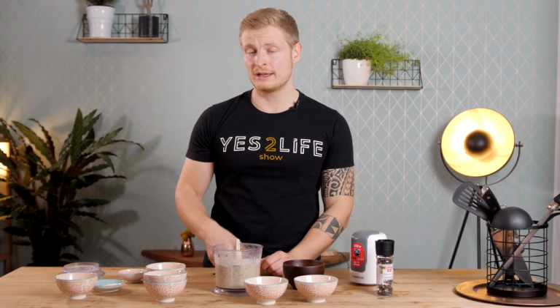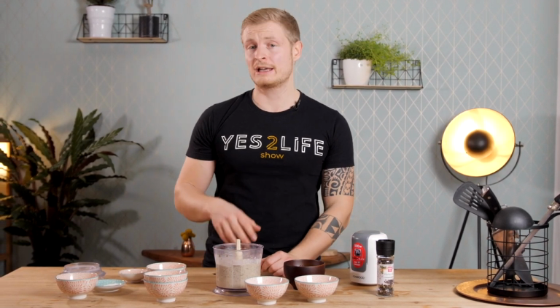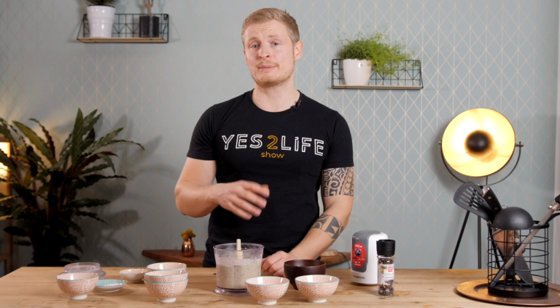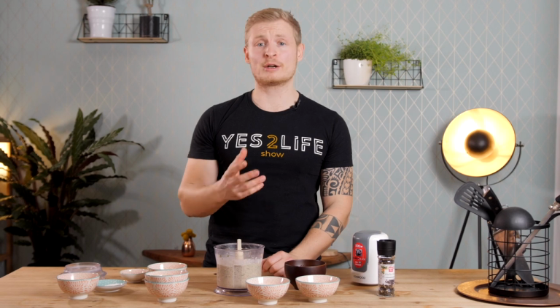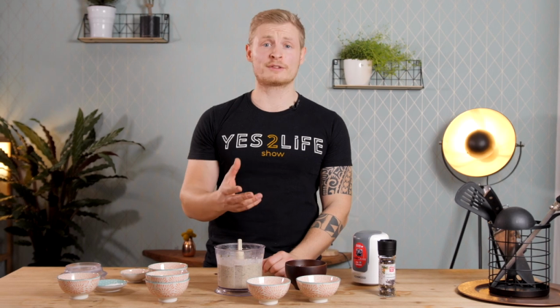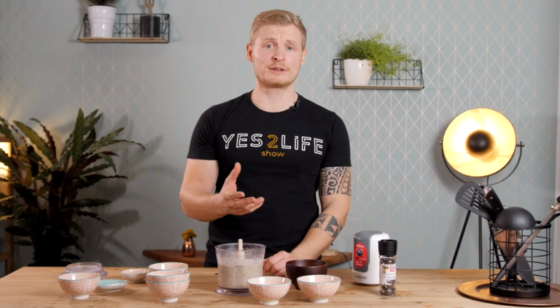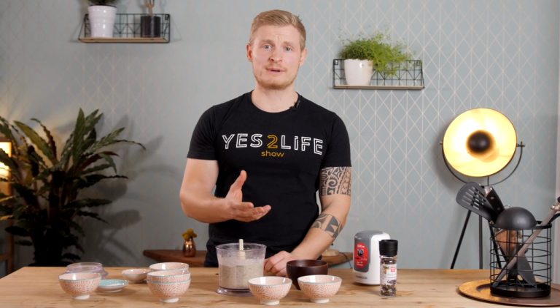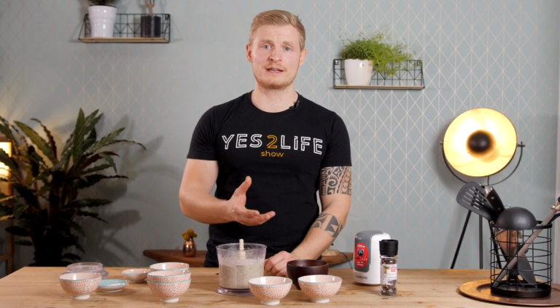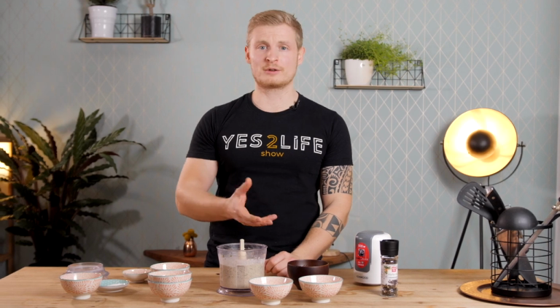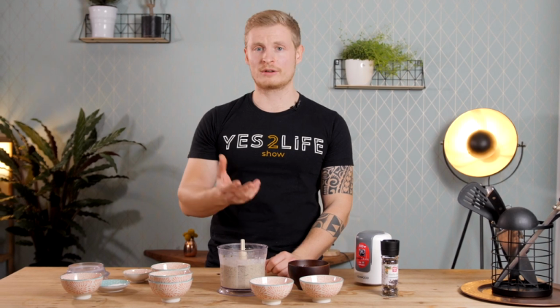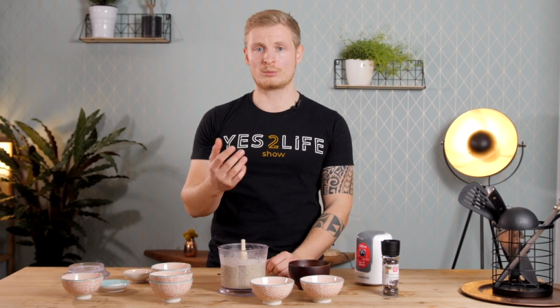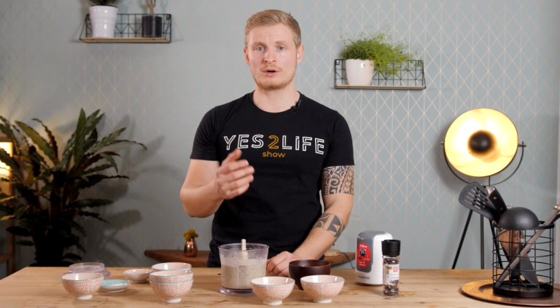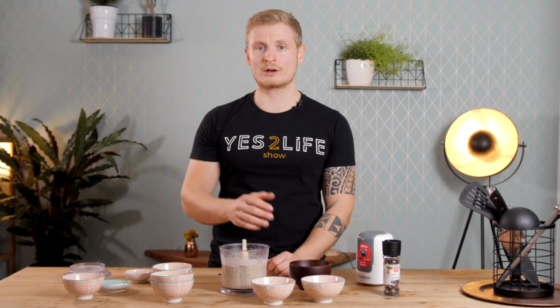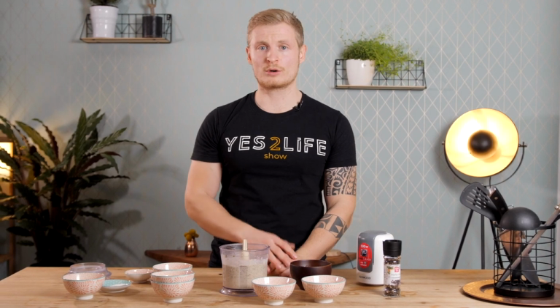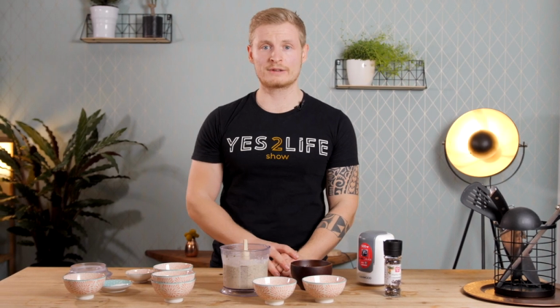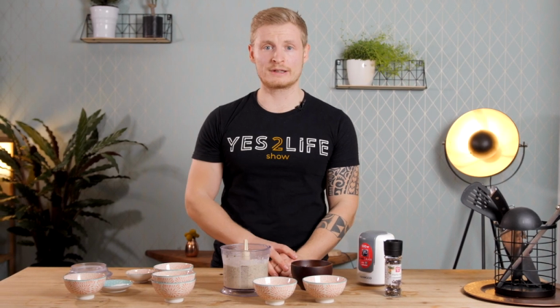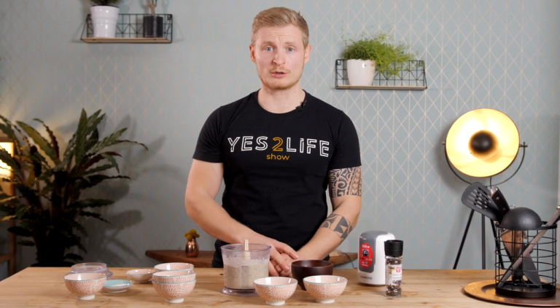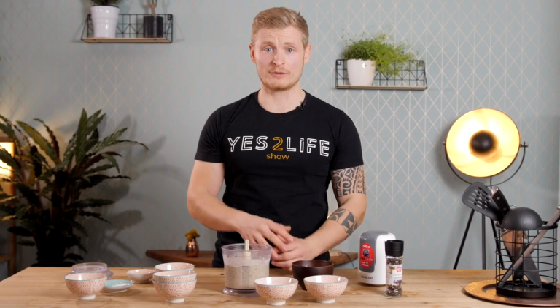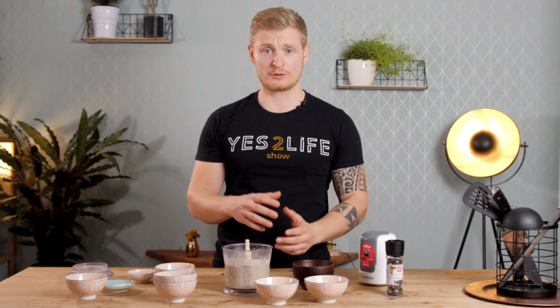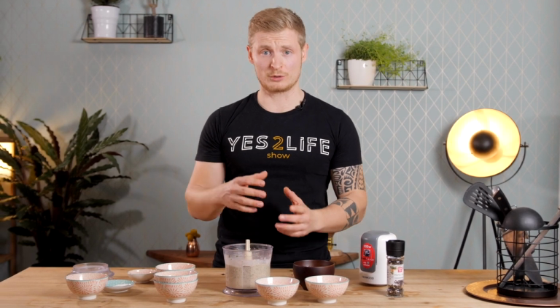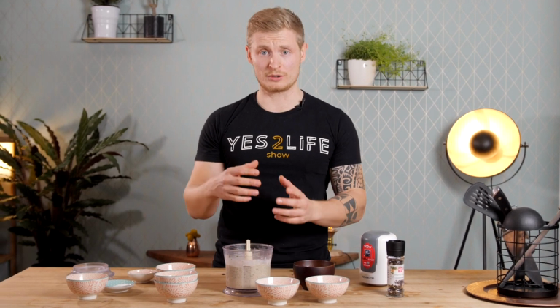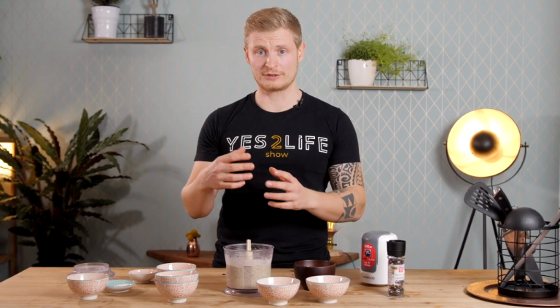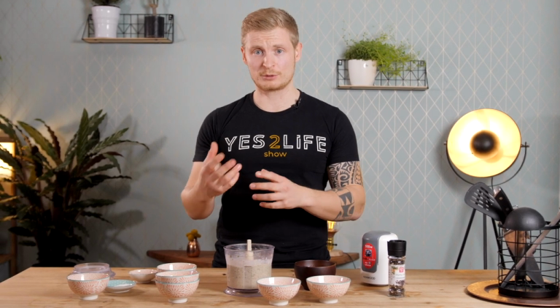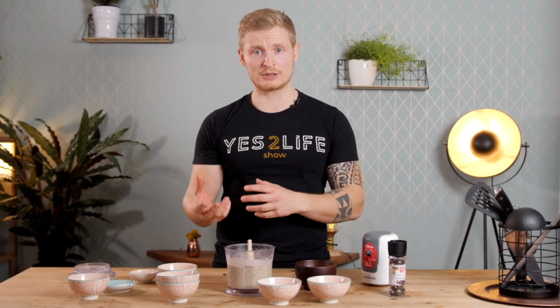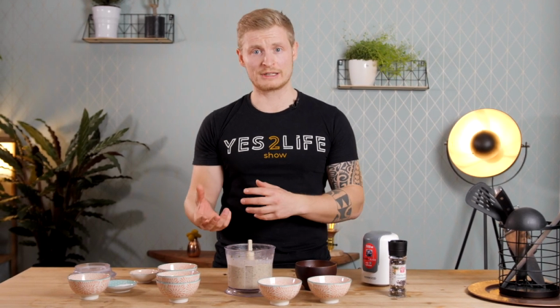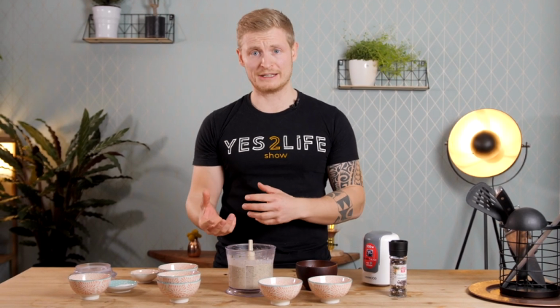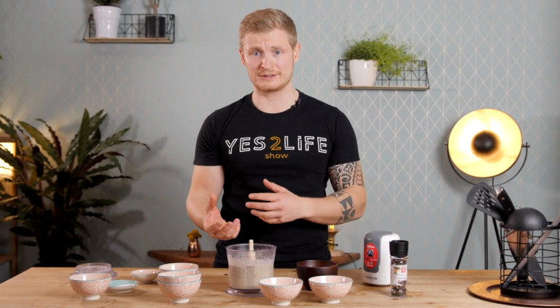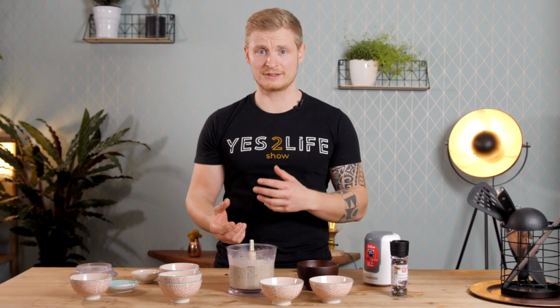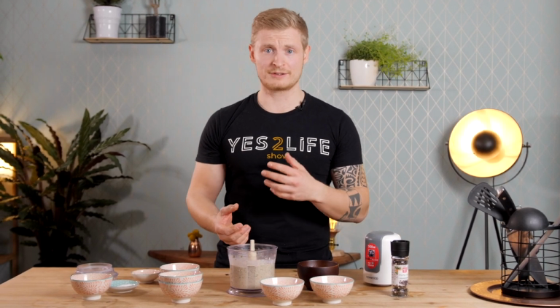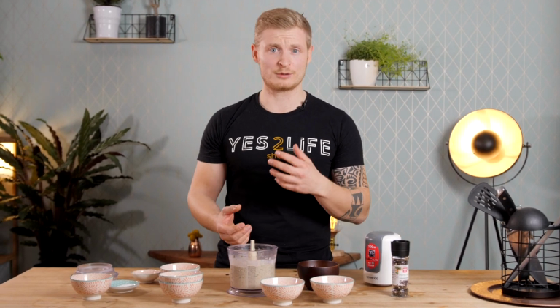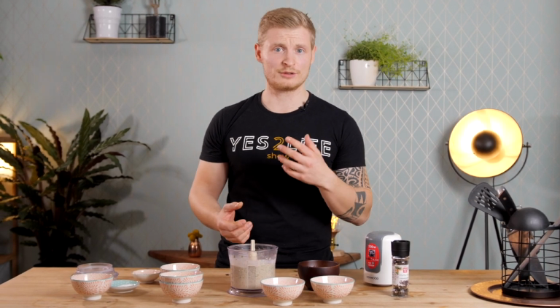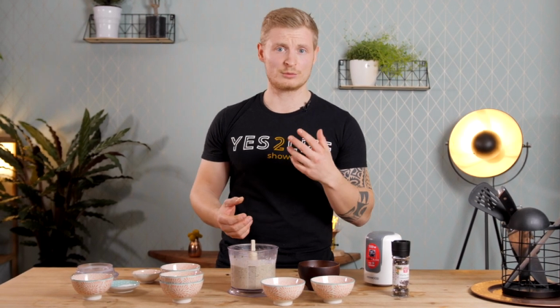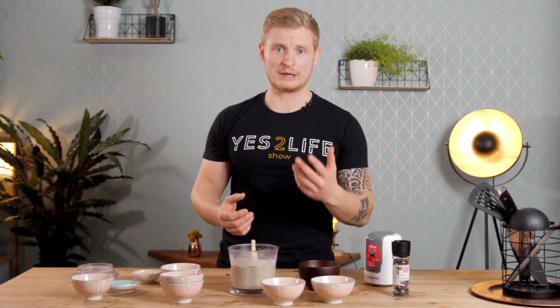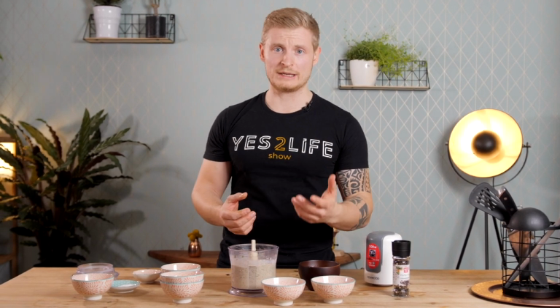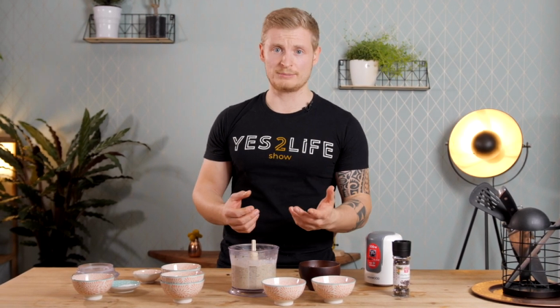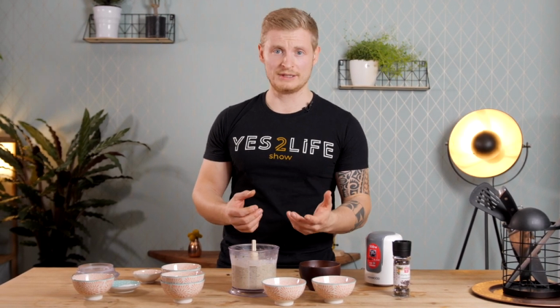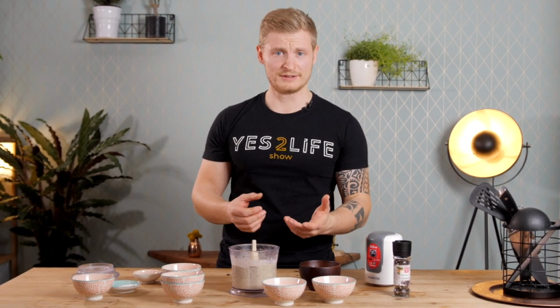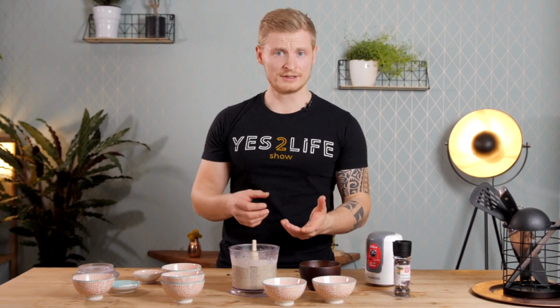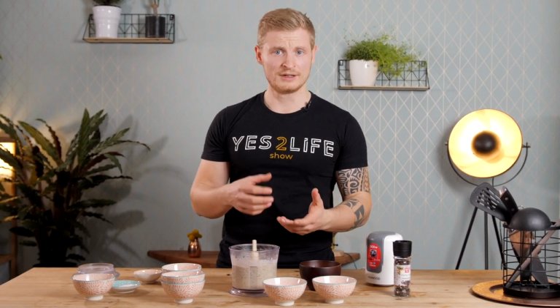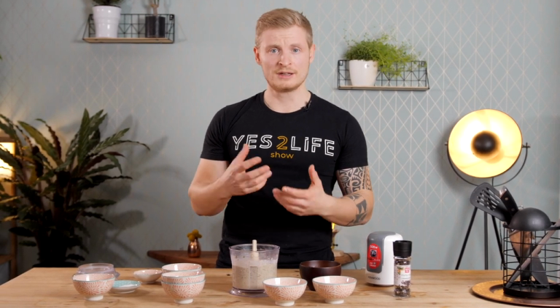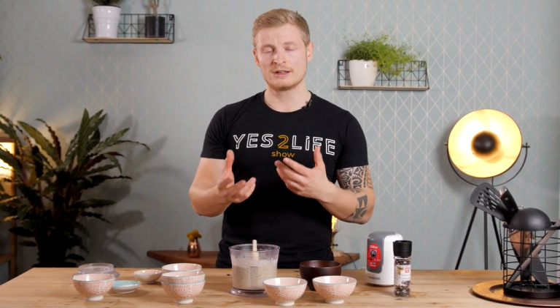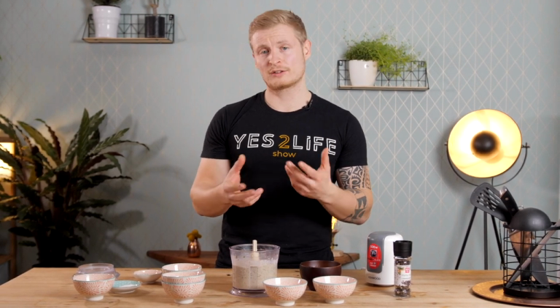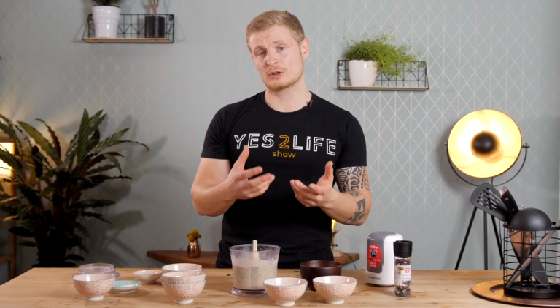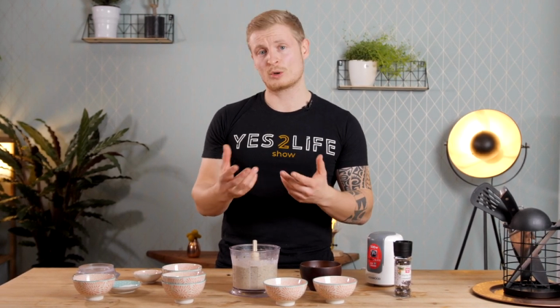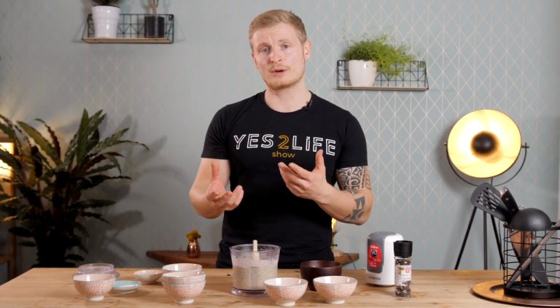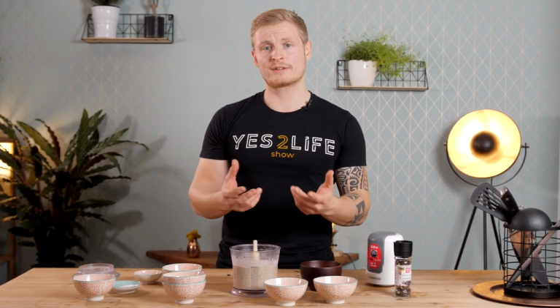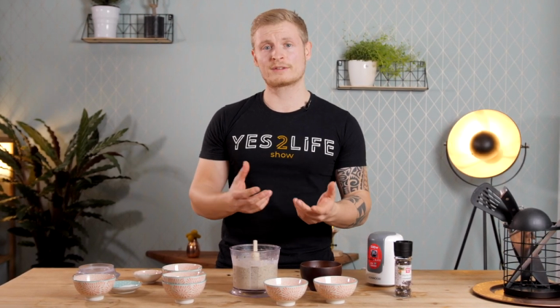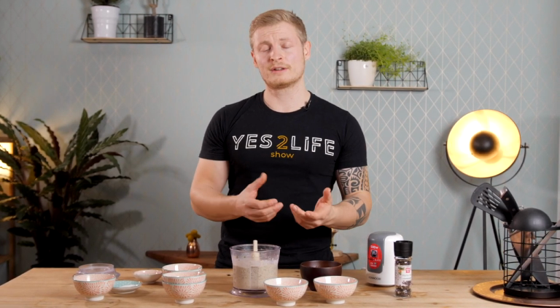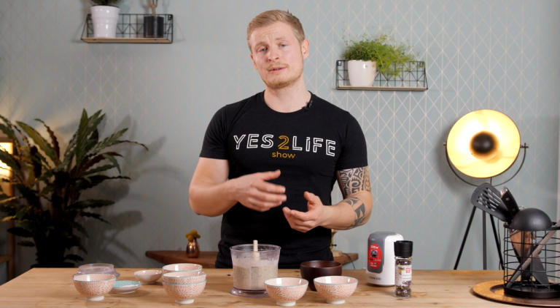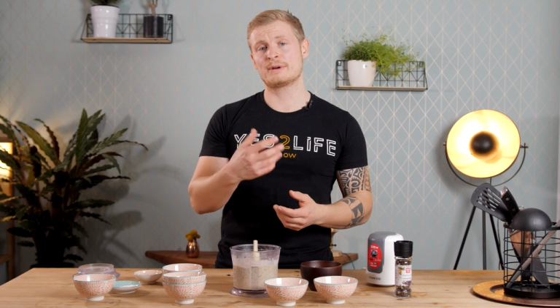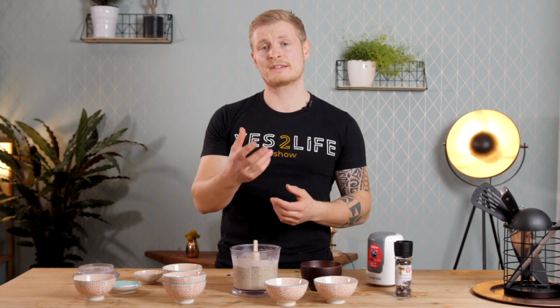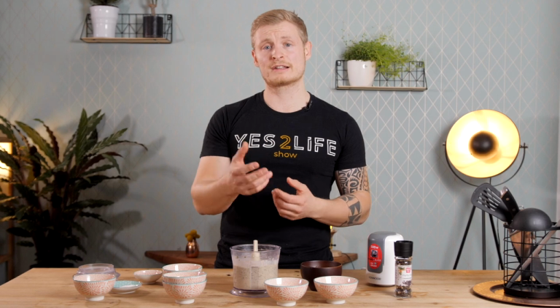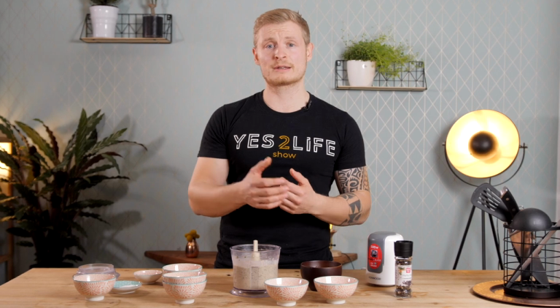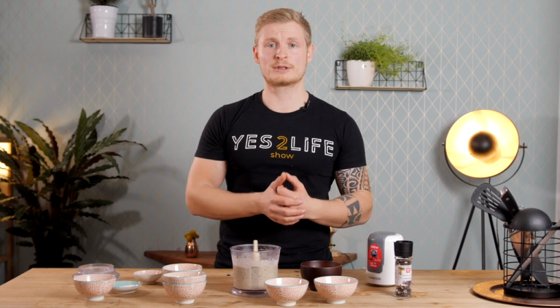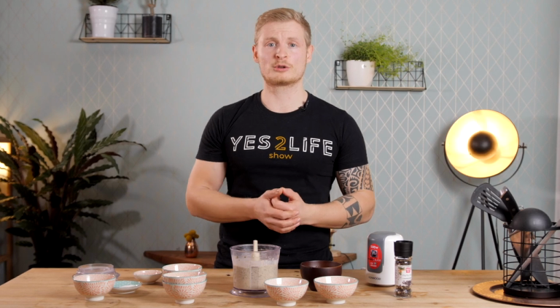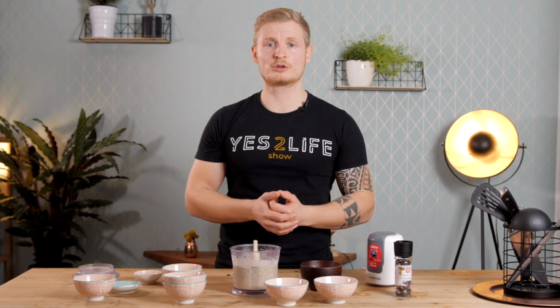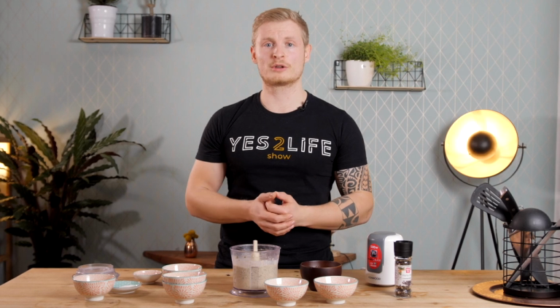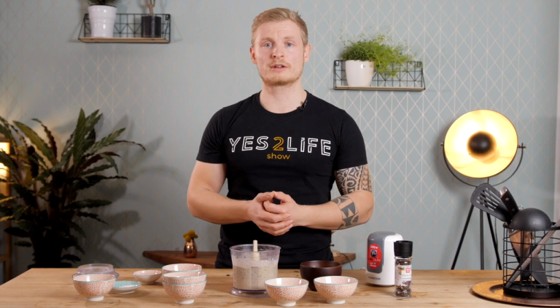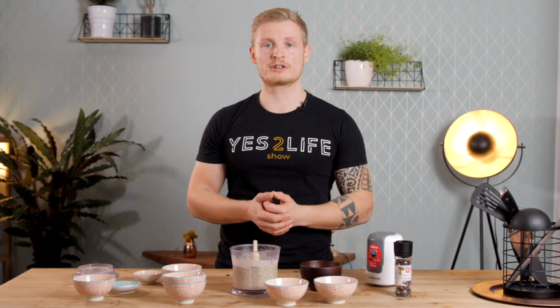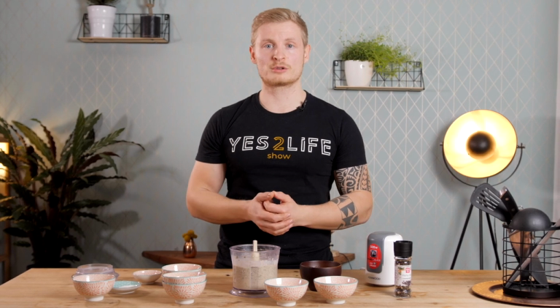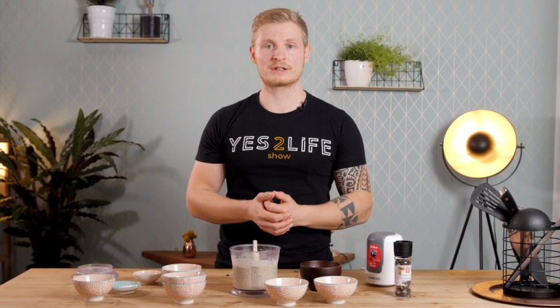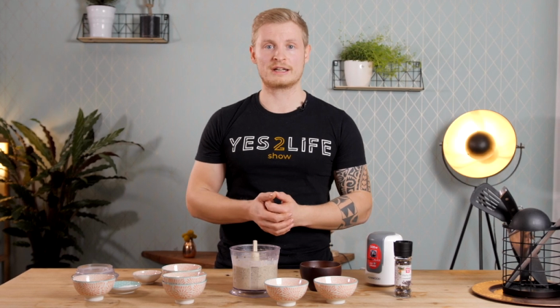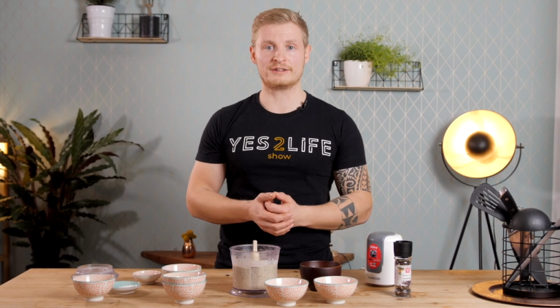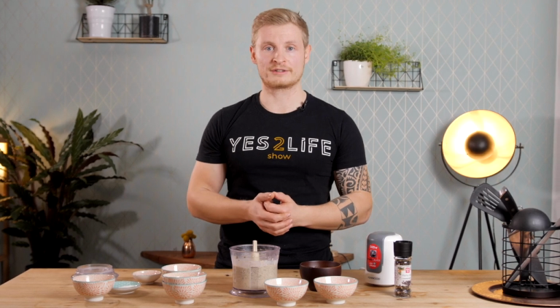It might also depend on the water content of your sprouted lentils and the white beans, so it always depends a little bit on your individual case.